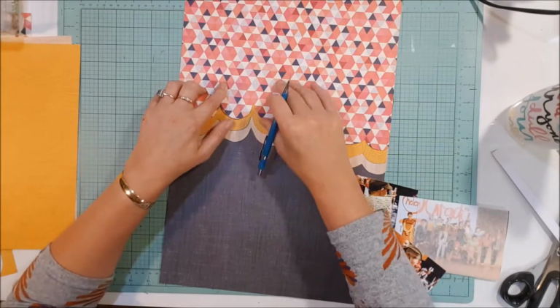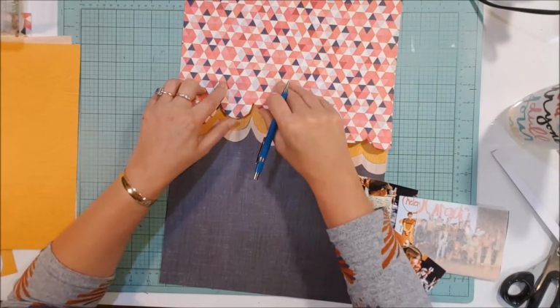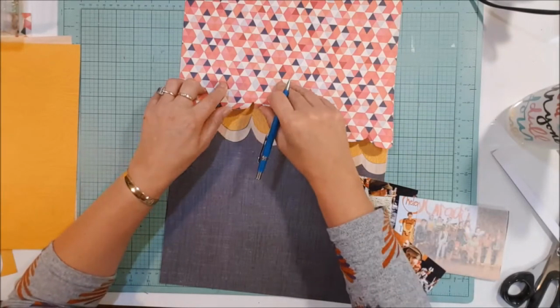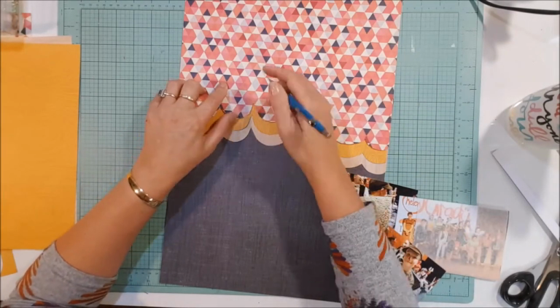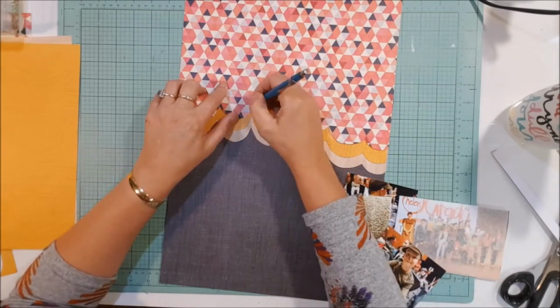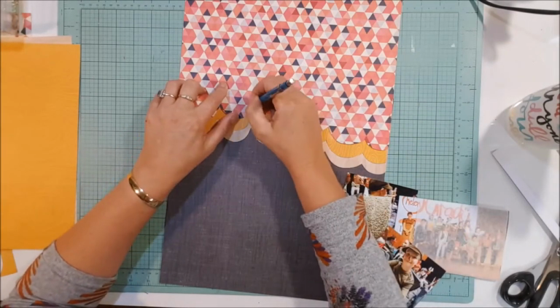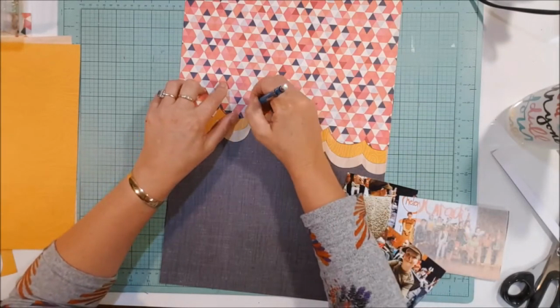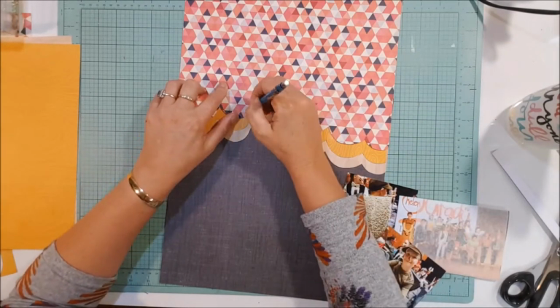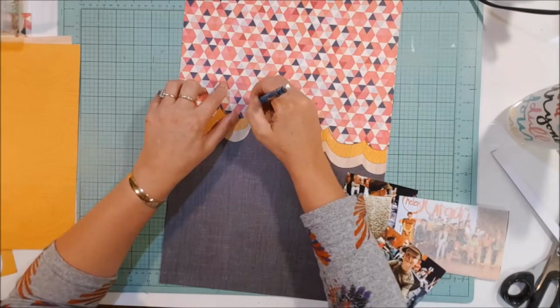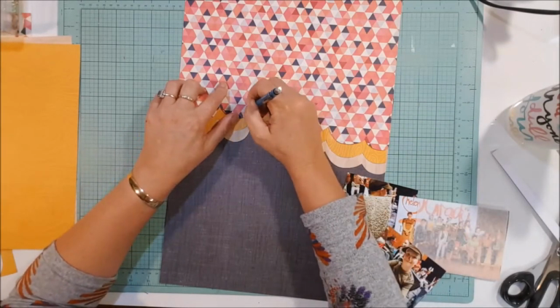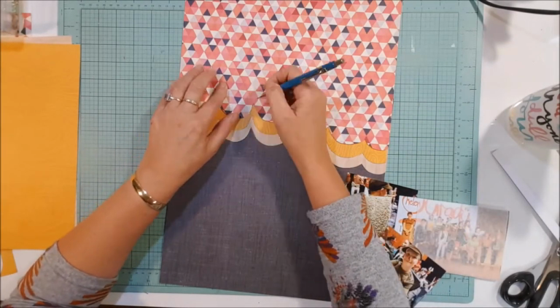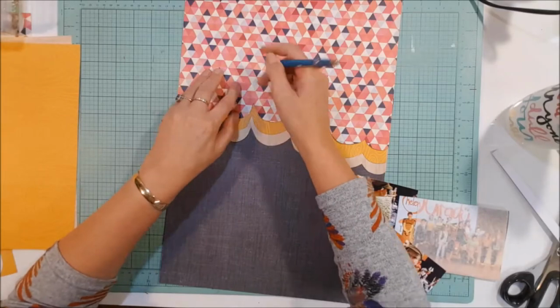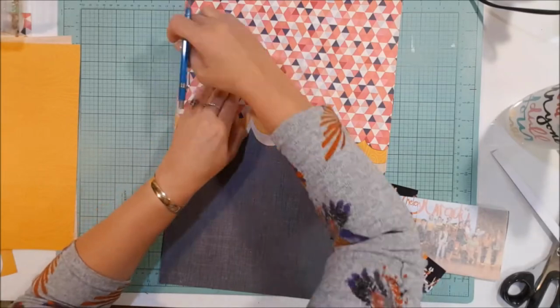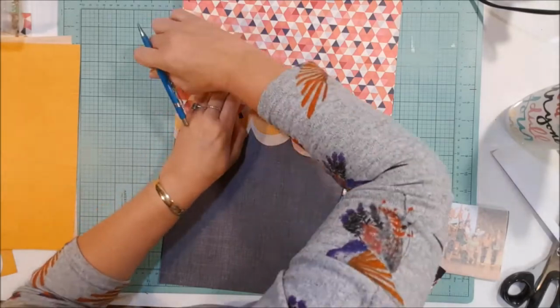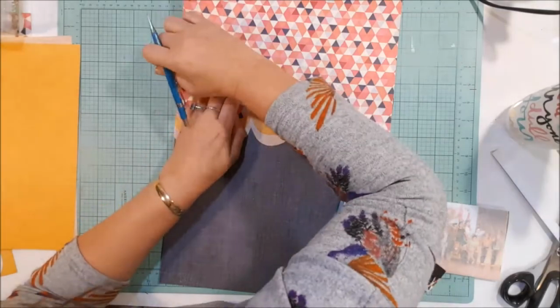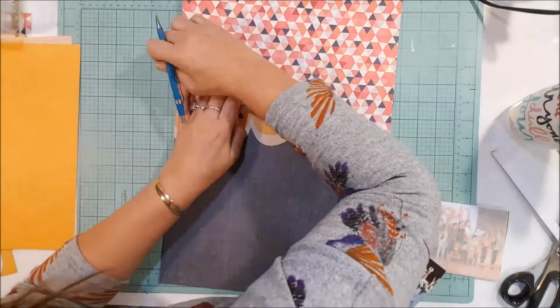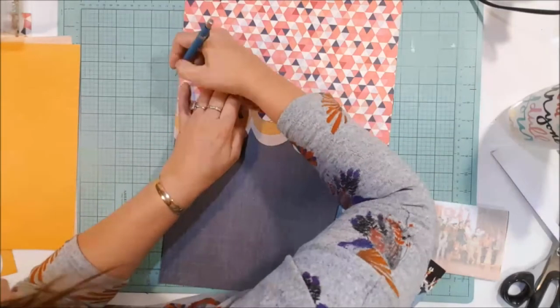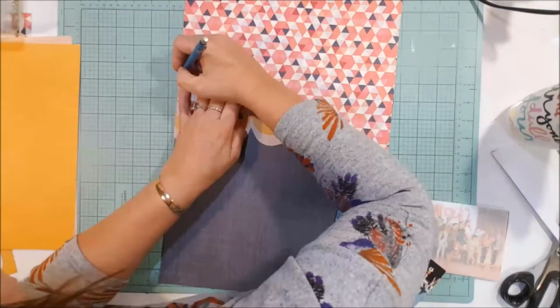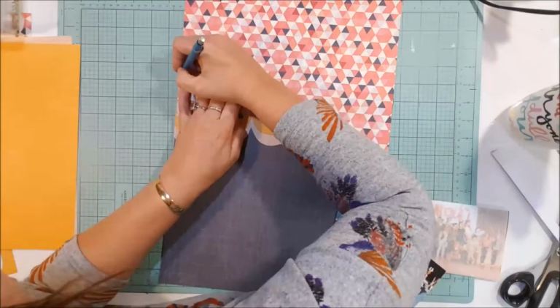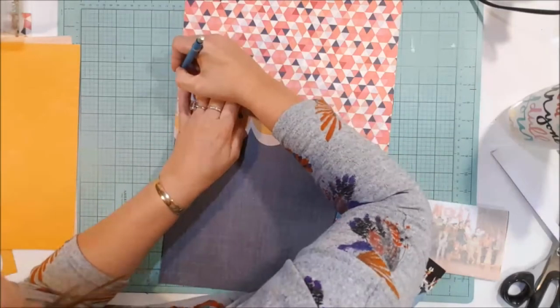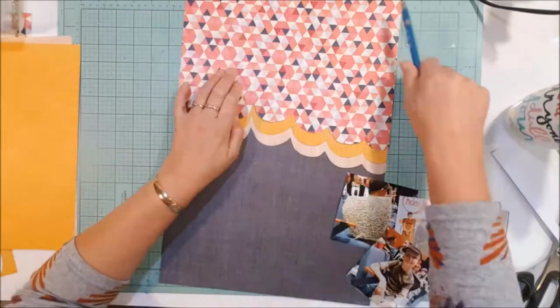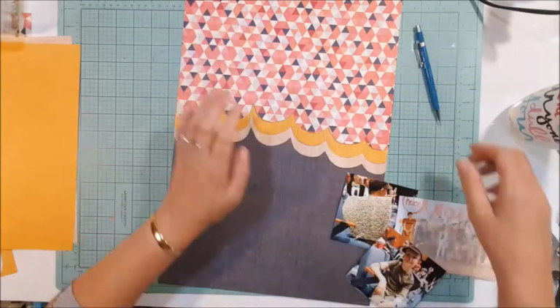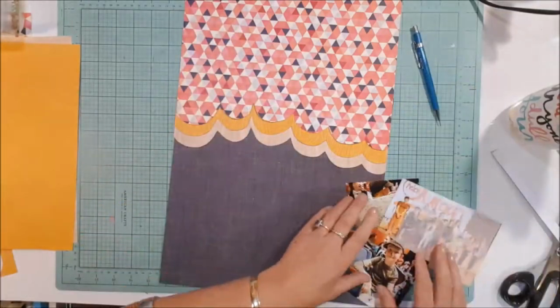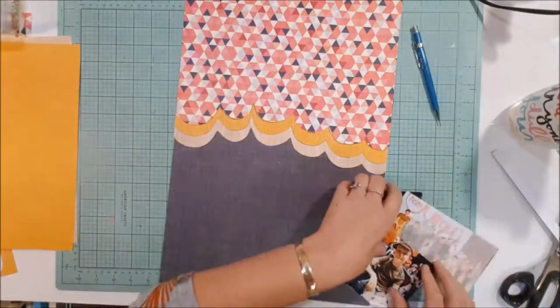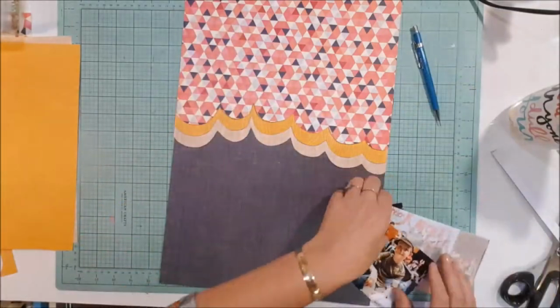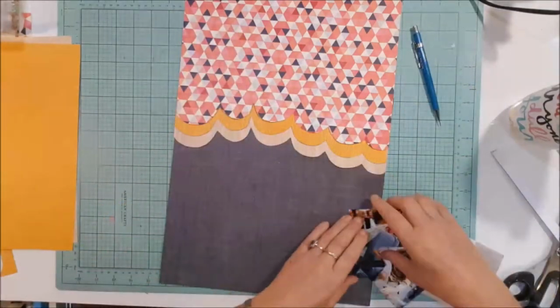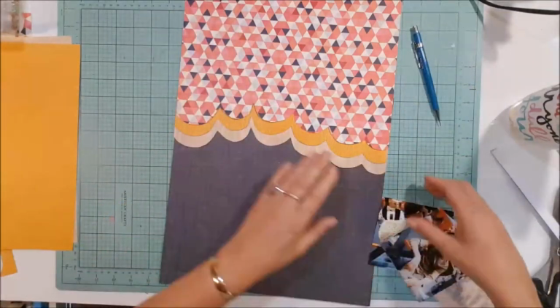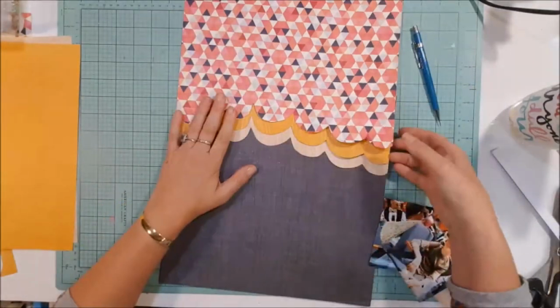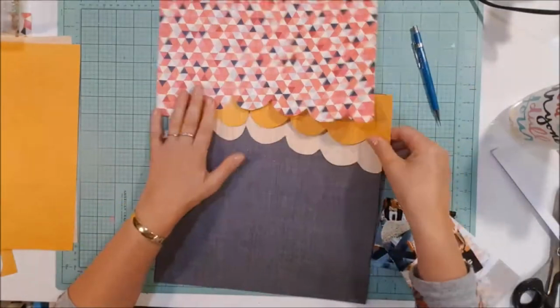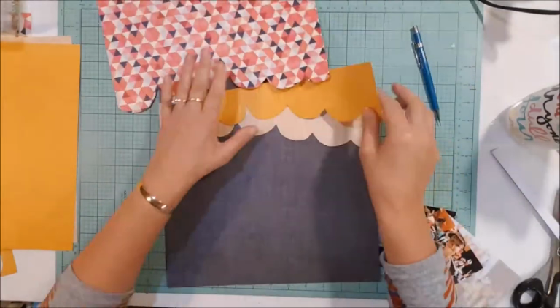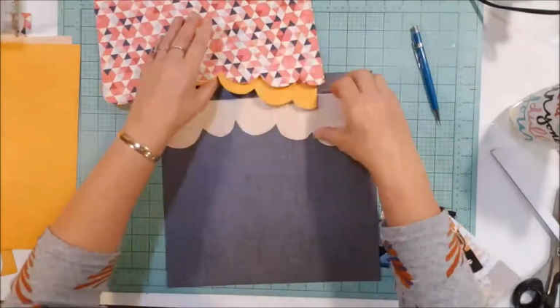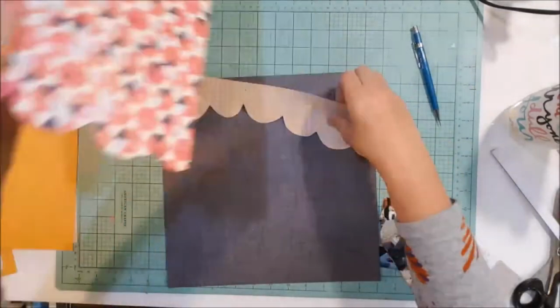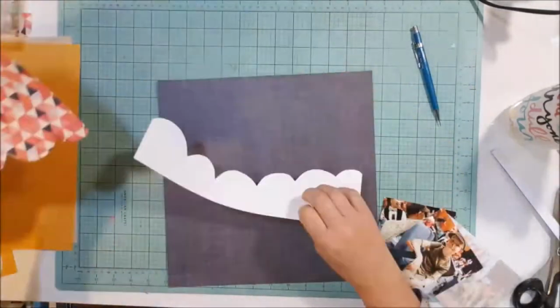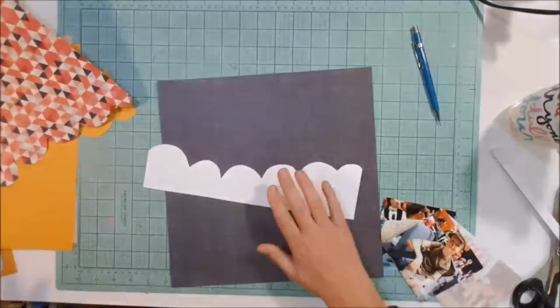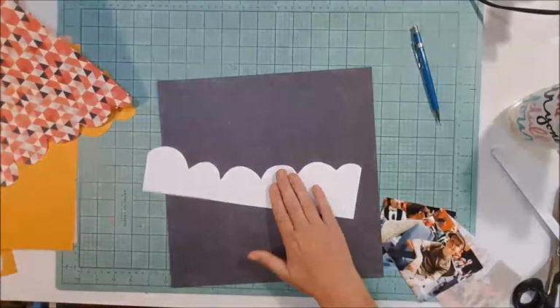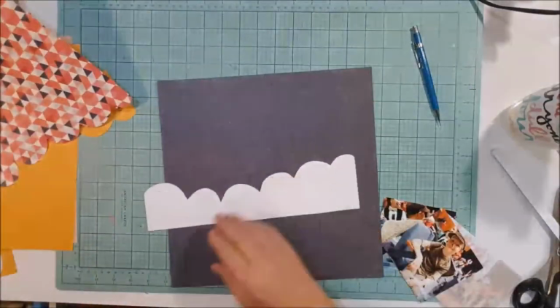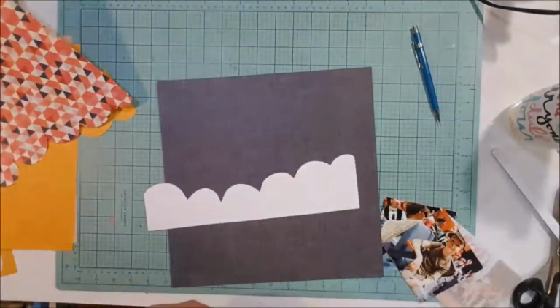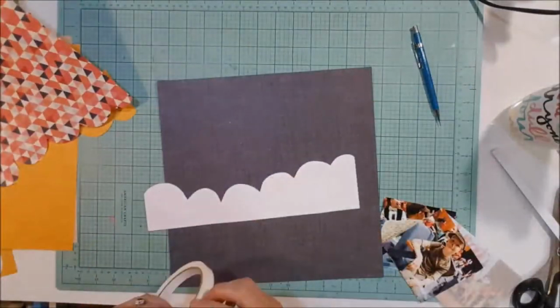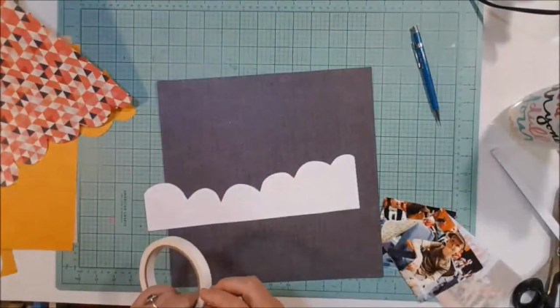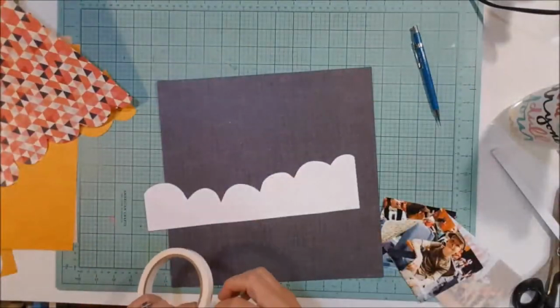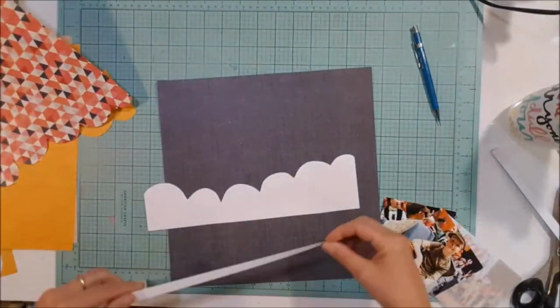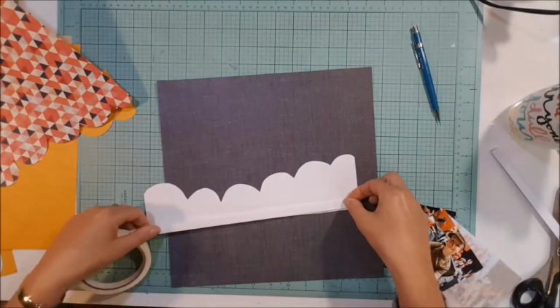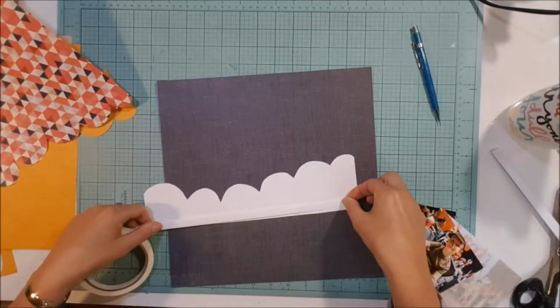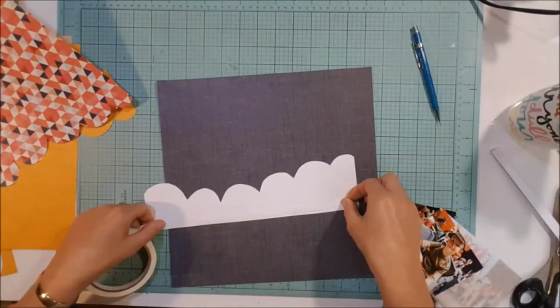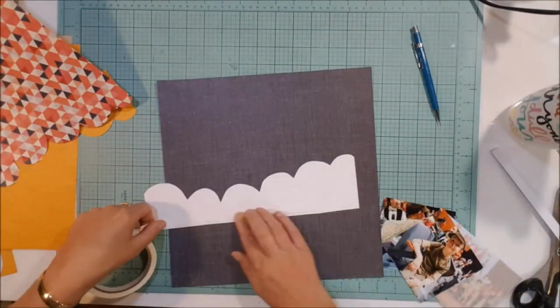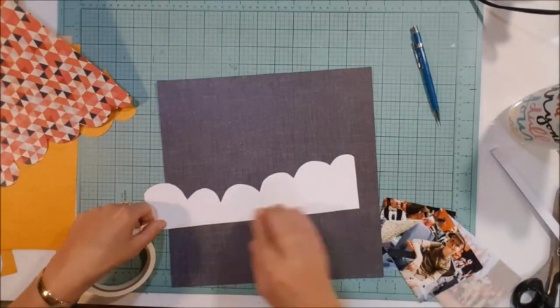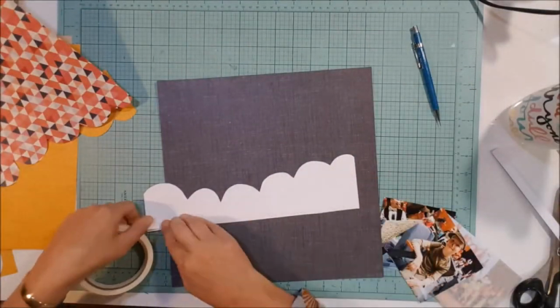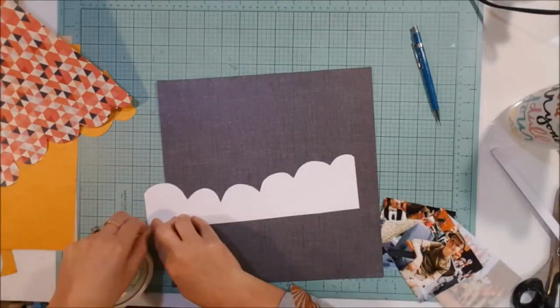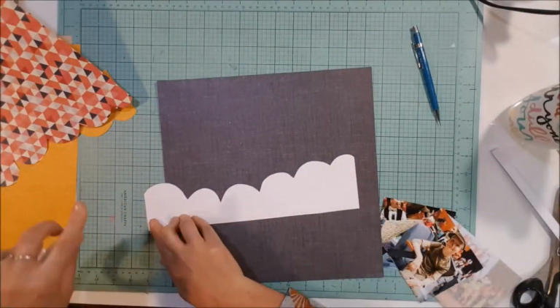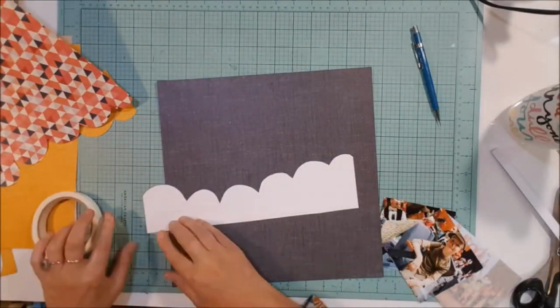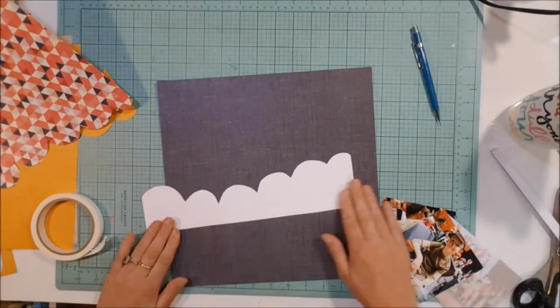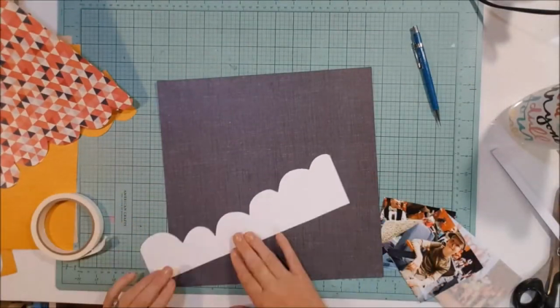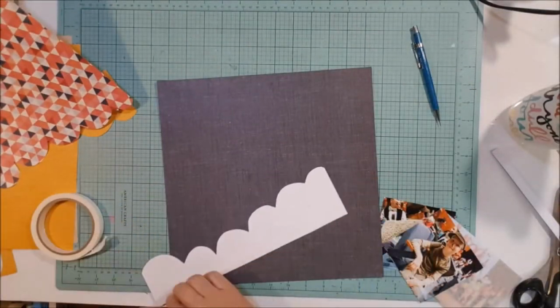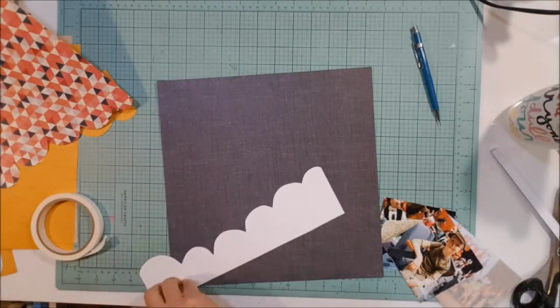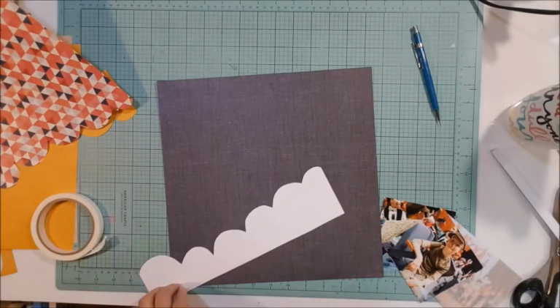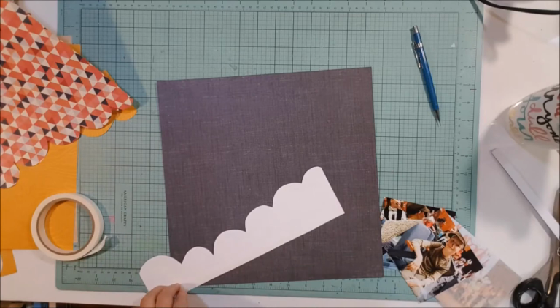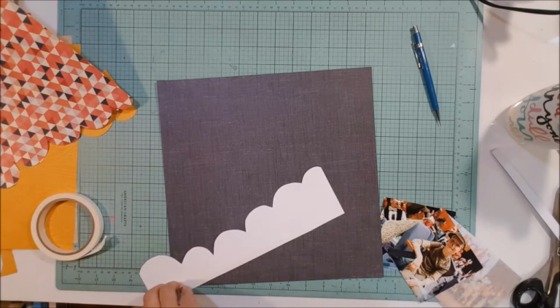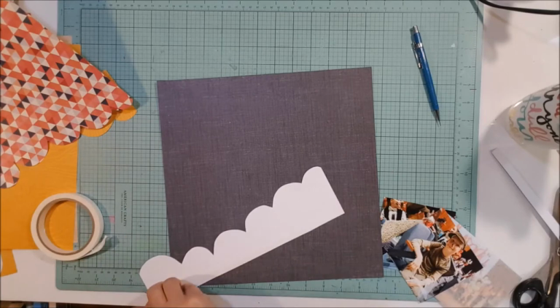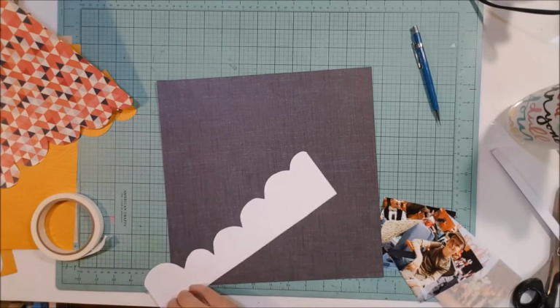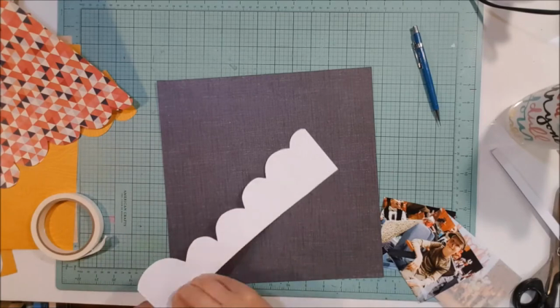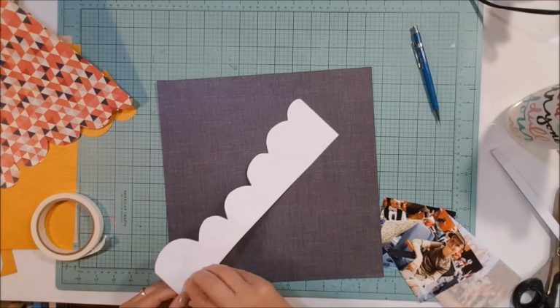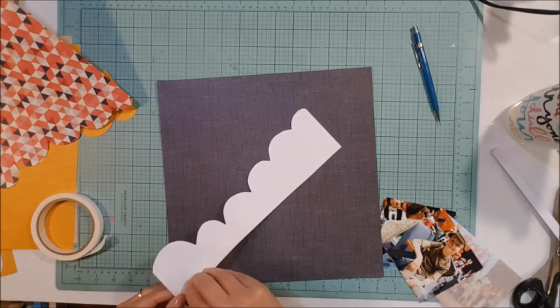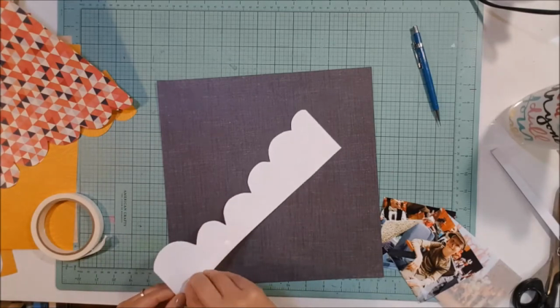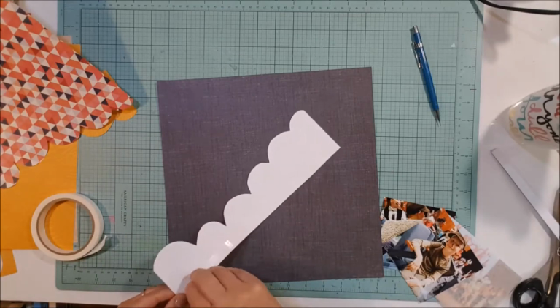Then I'll go back in and cut the papers down and glue them down — just use tape to tape them down.